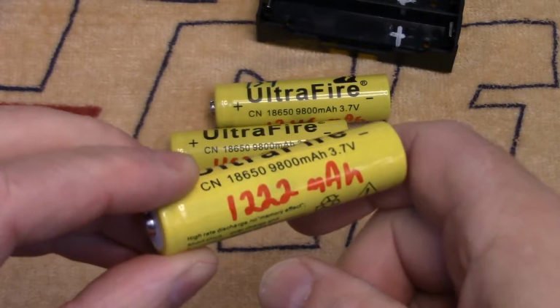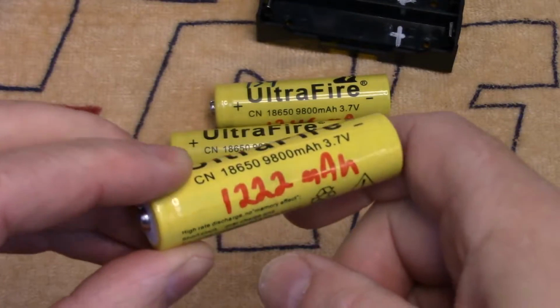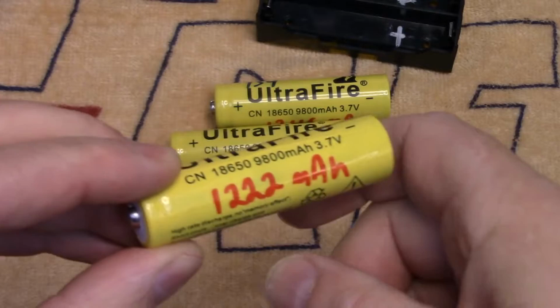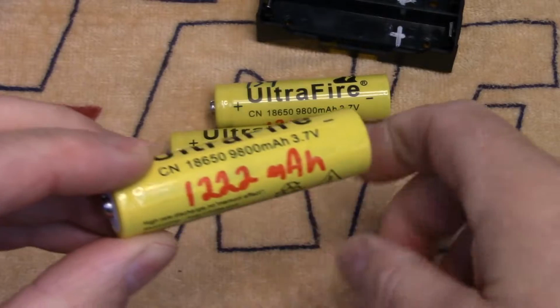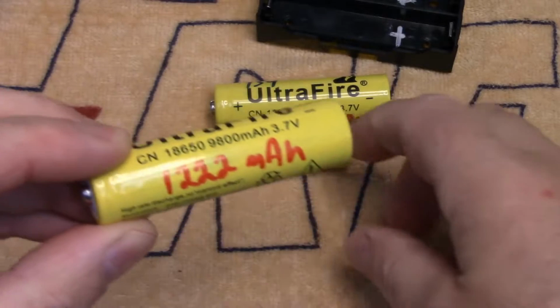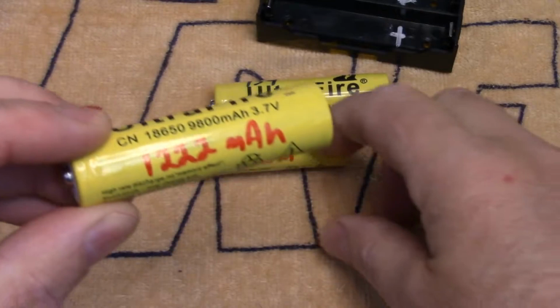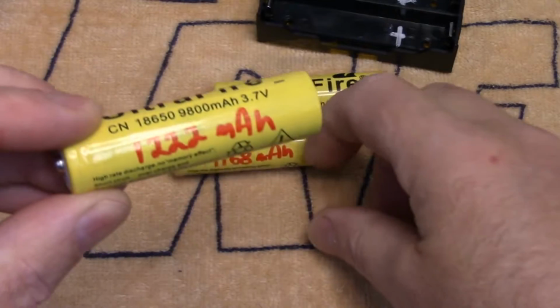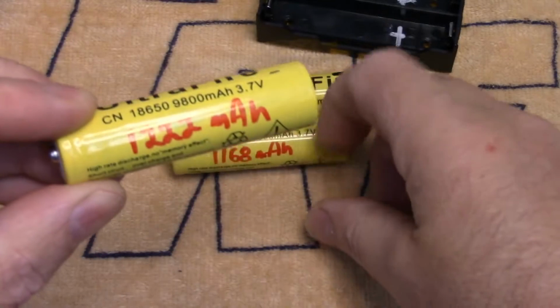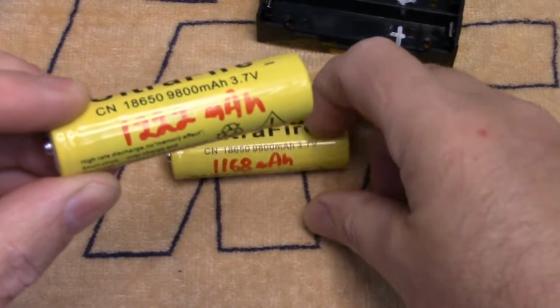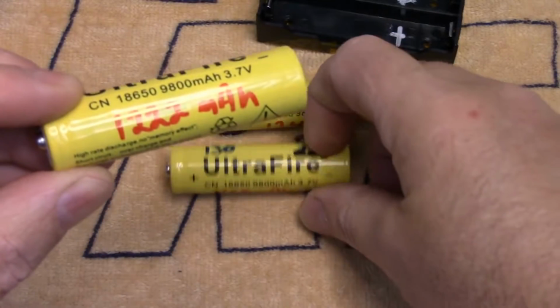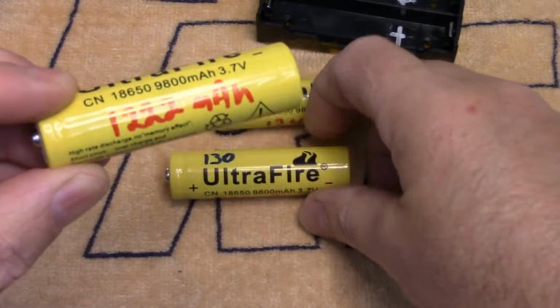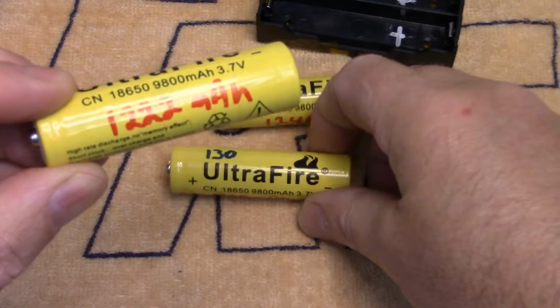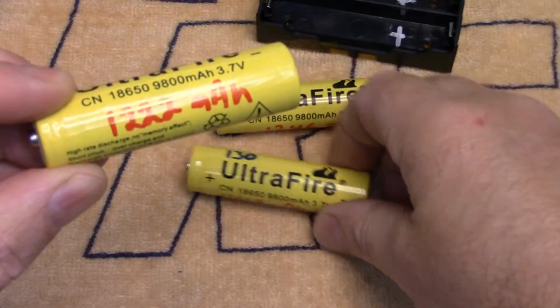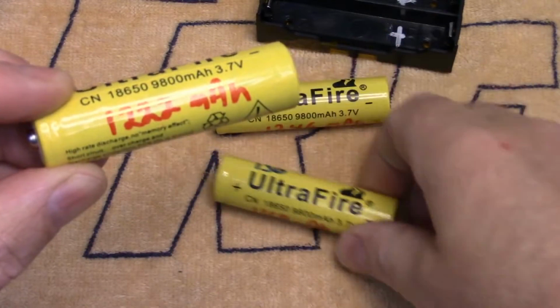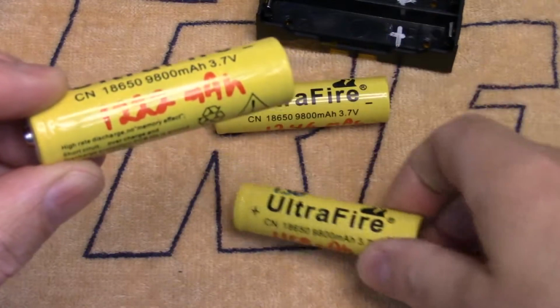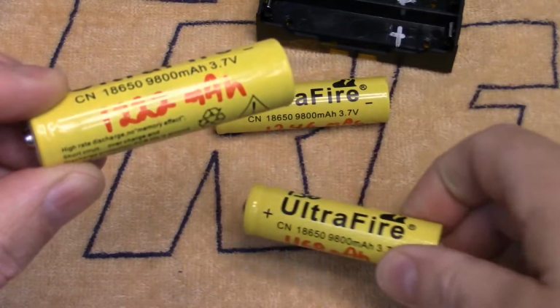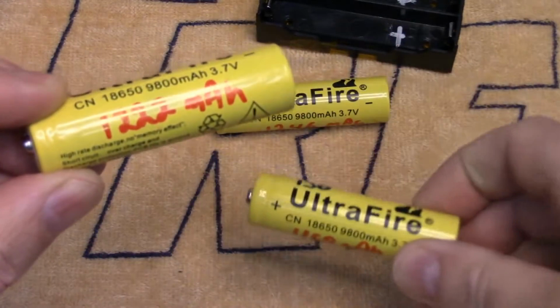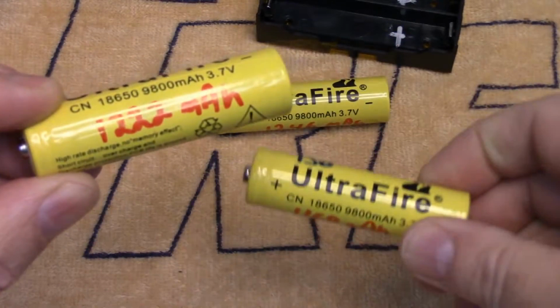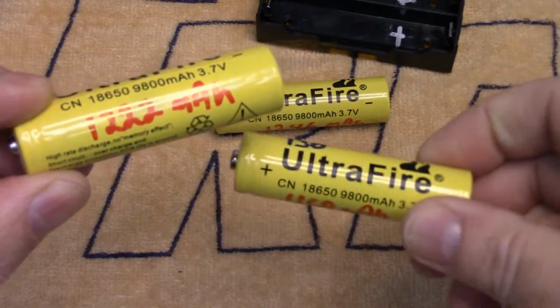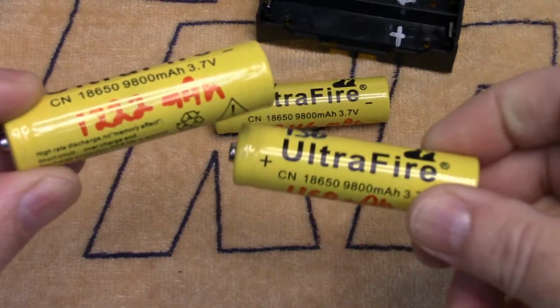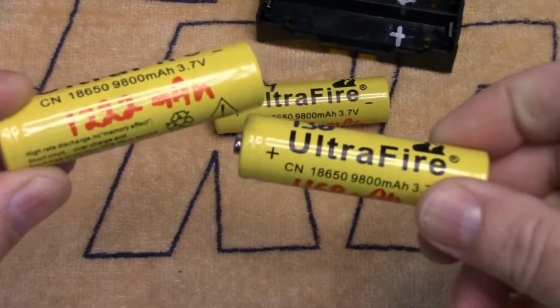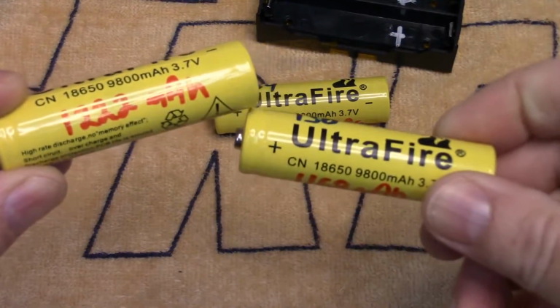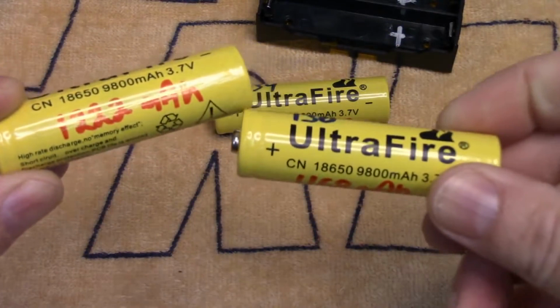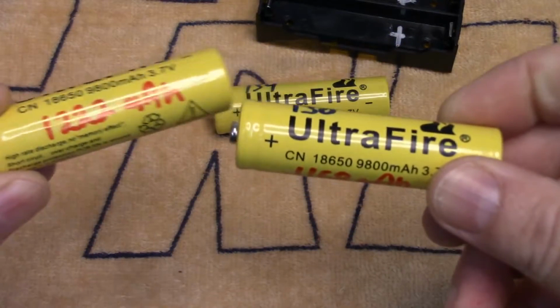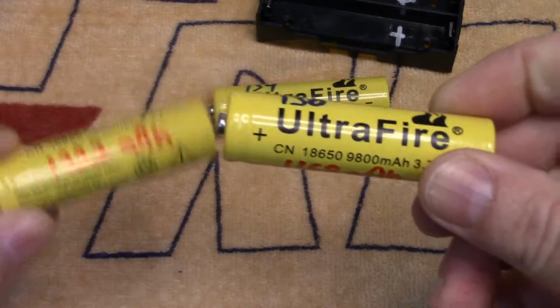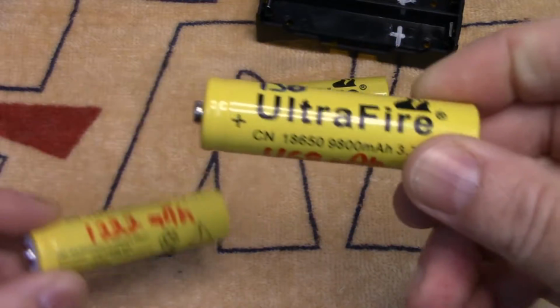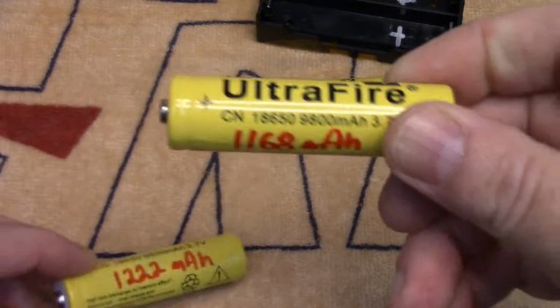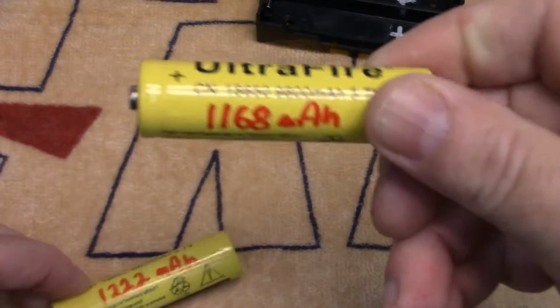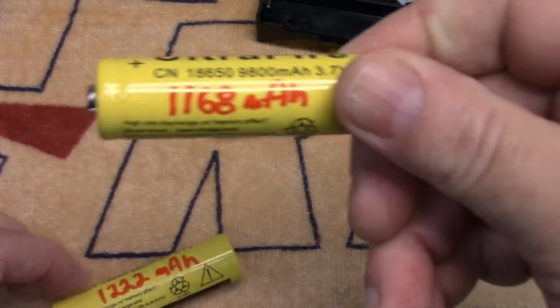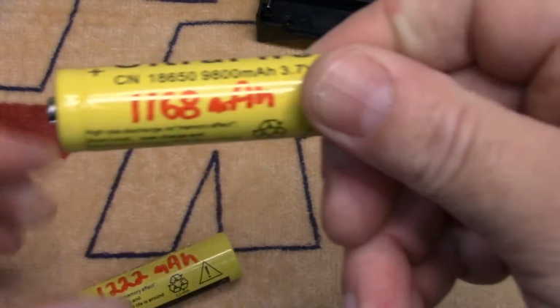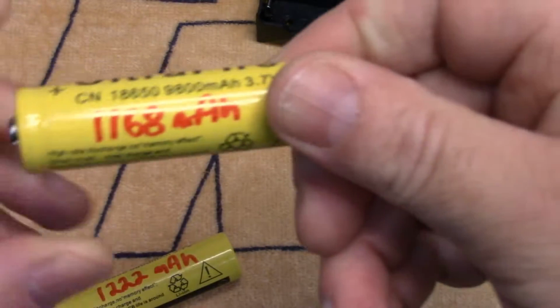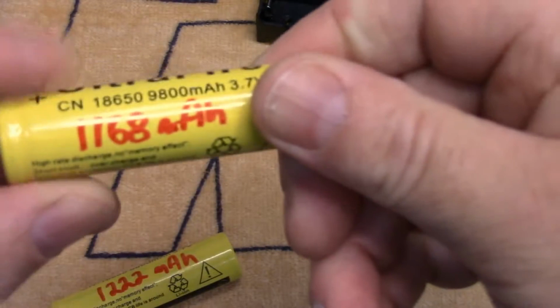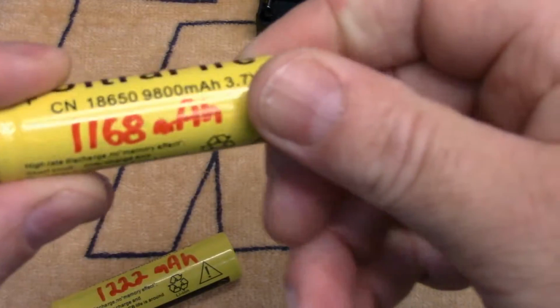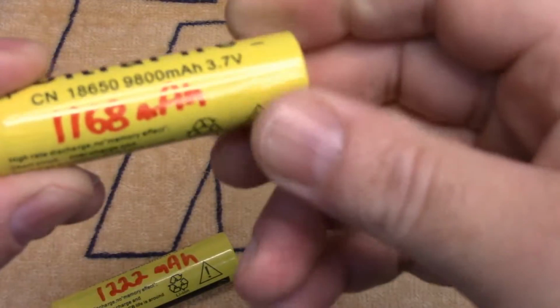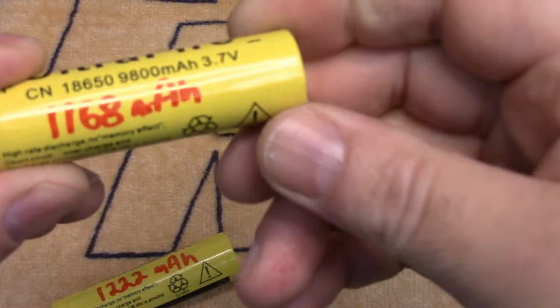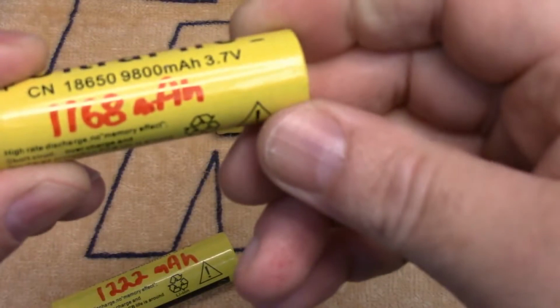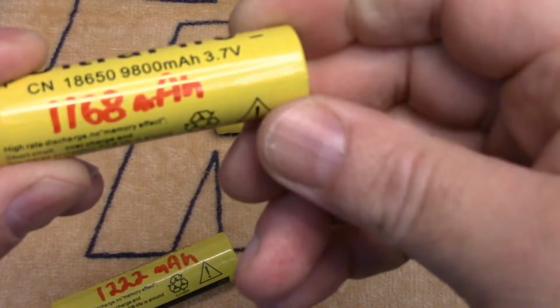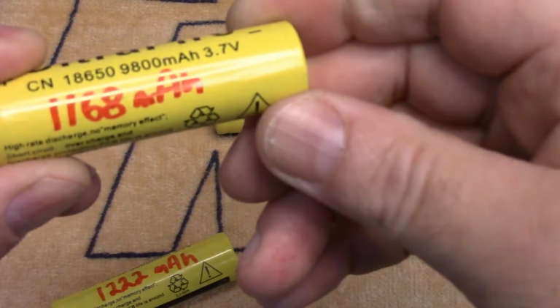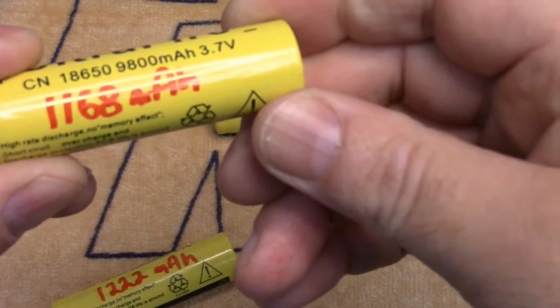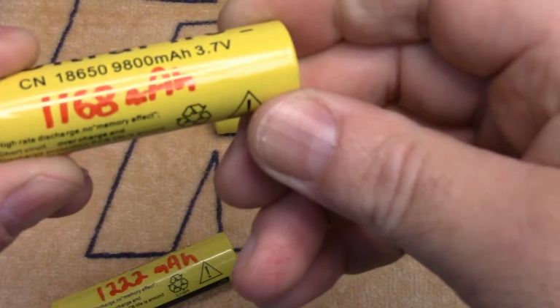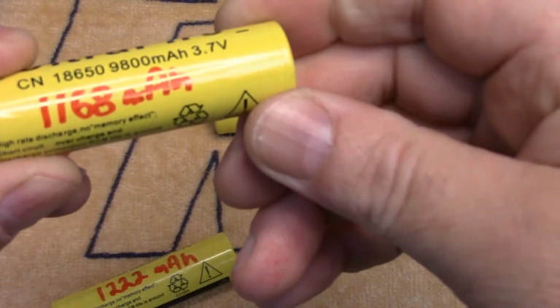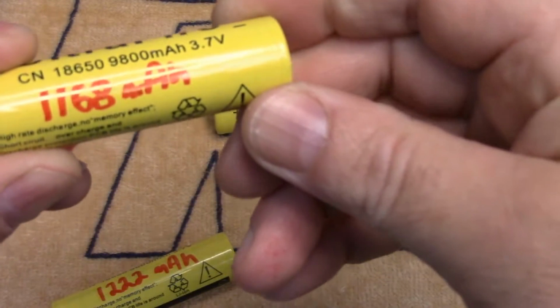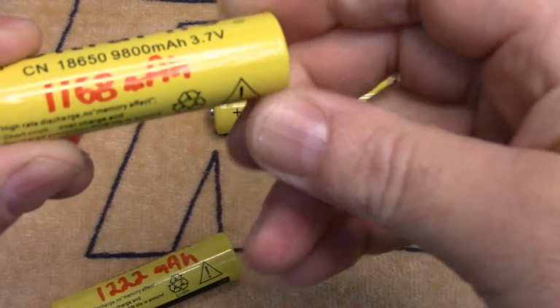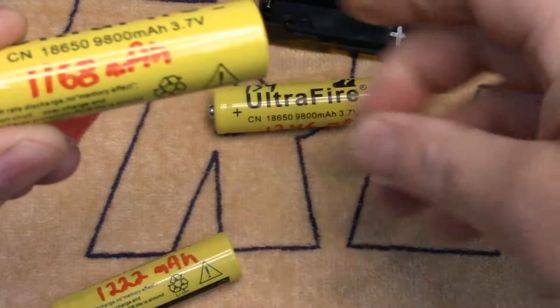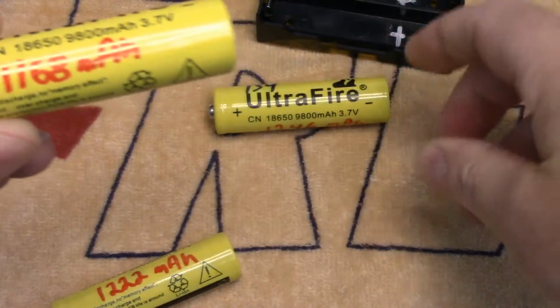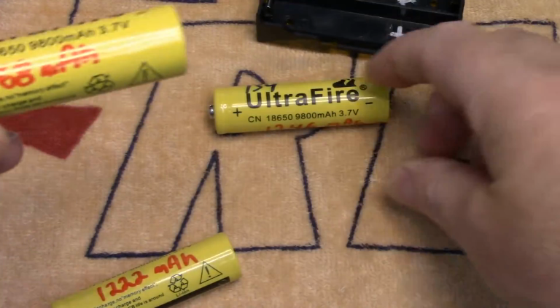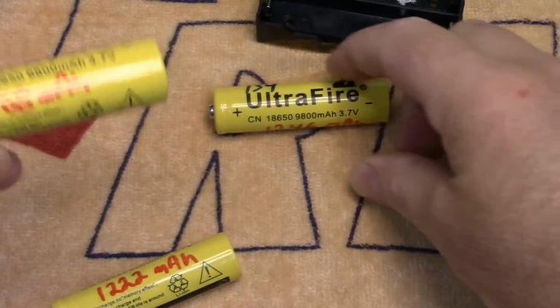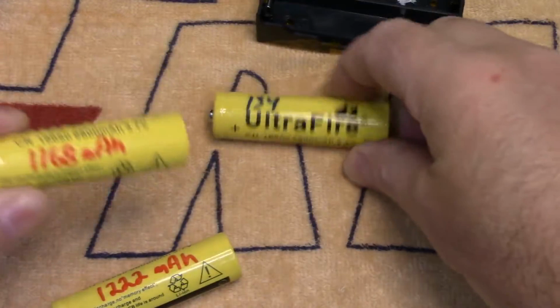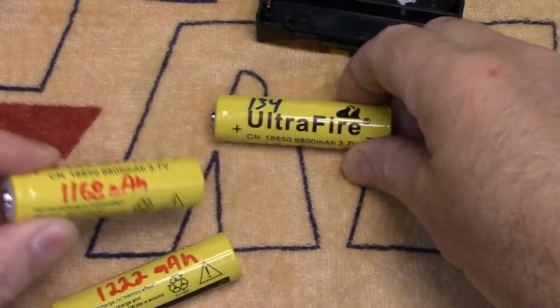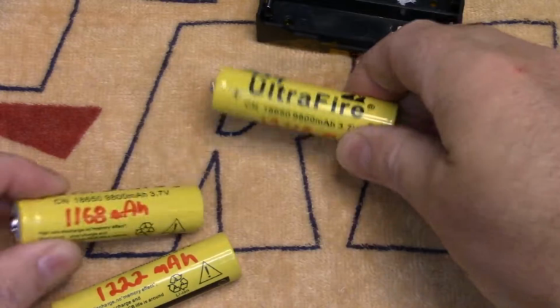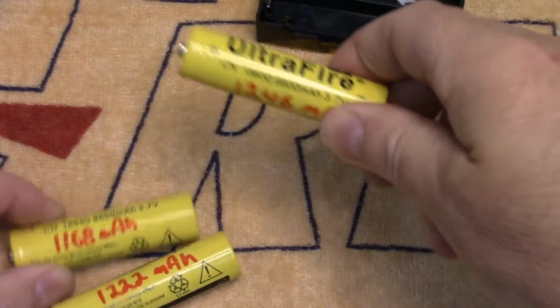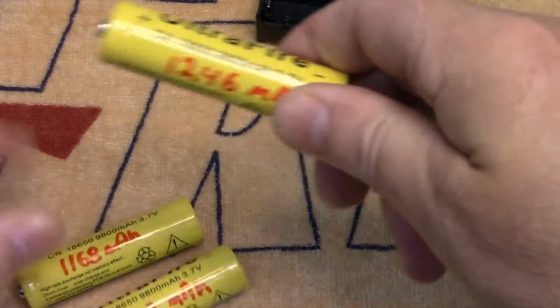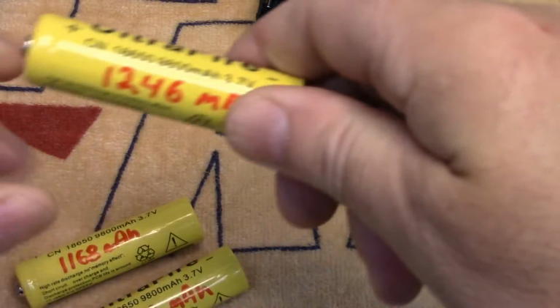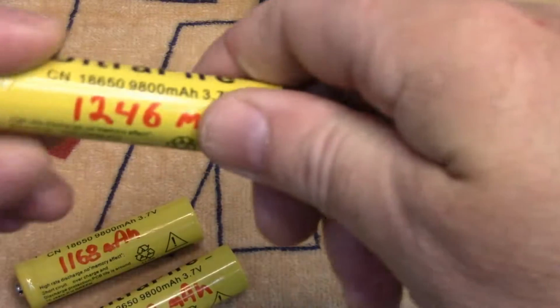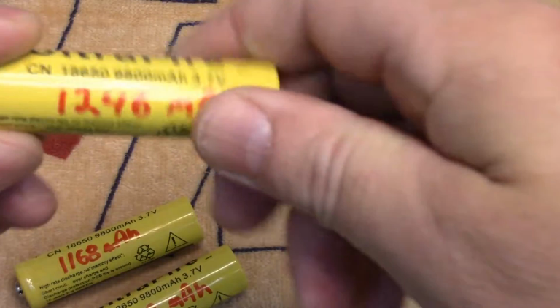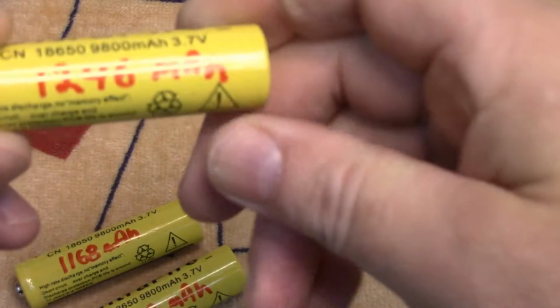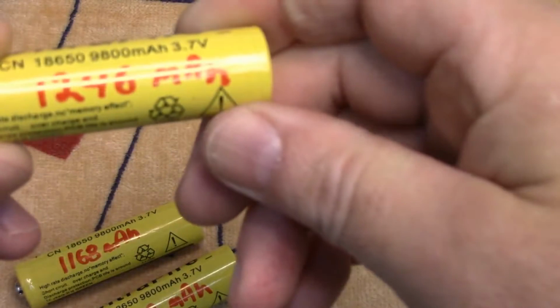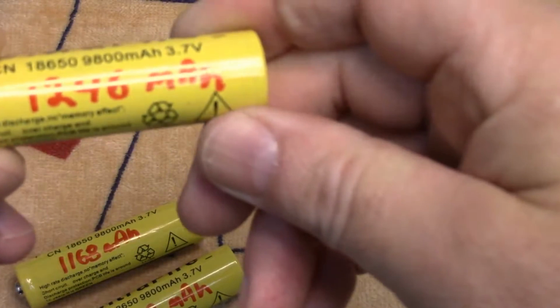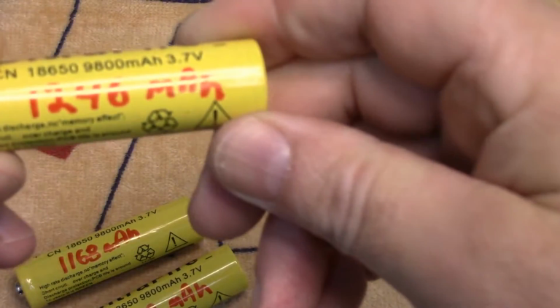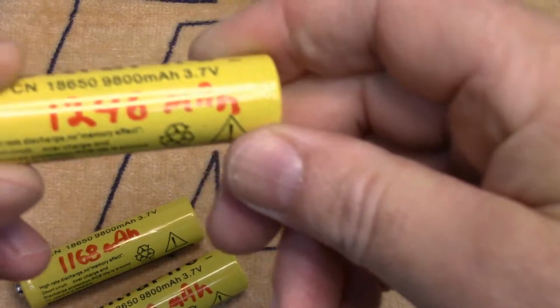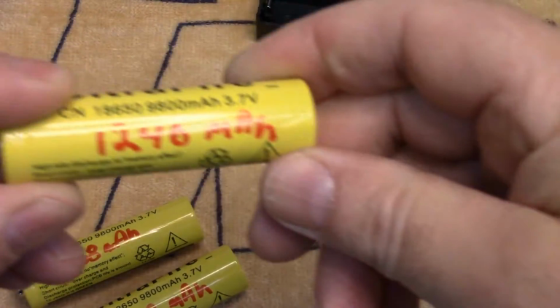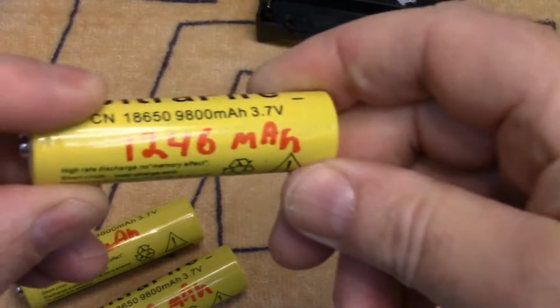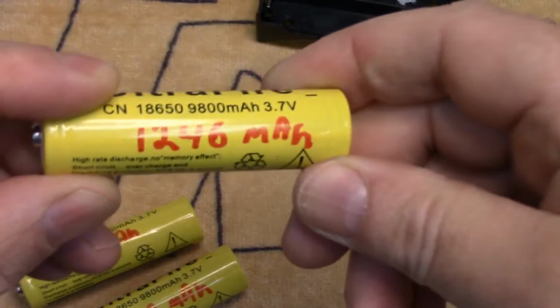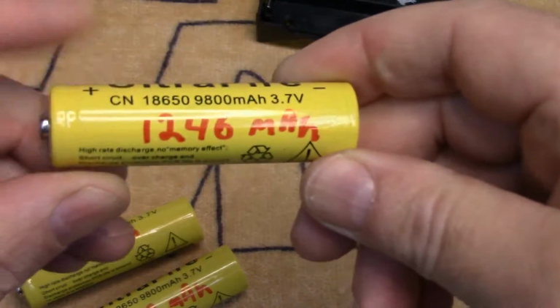This specific one was 1222 milliamp hours, another was 1168 milliamp hours, and the third was 1246 milliamp hours.